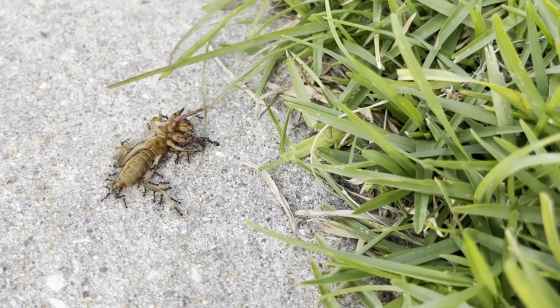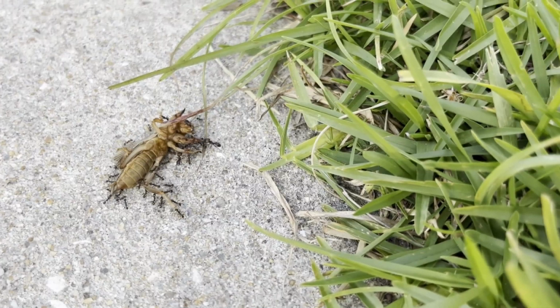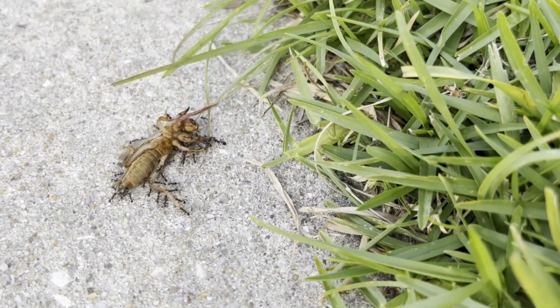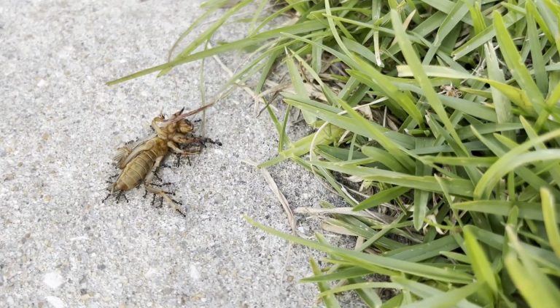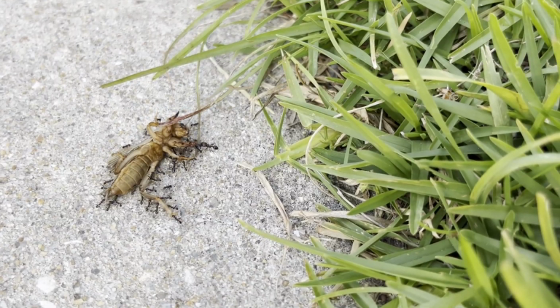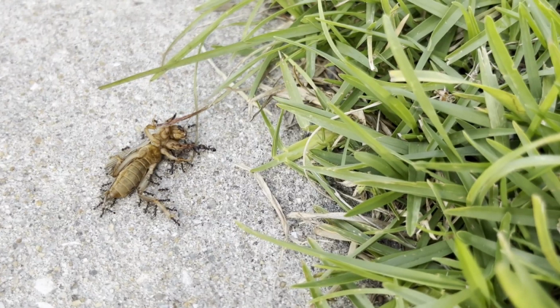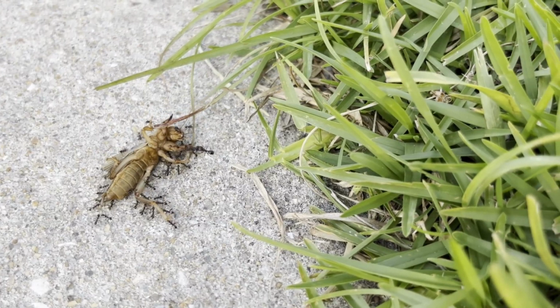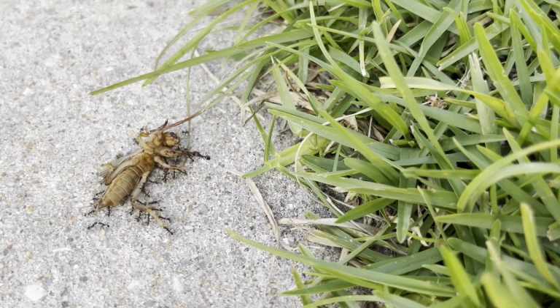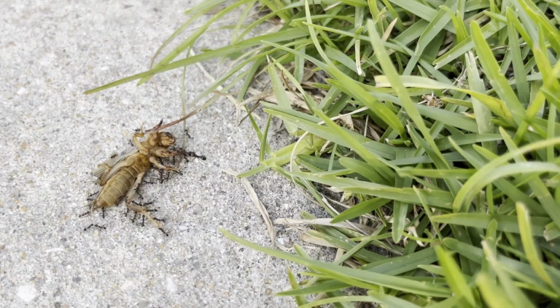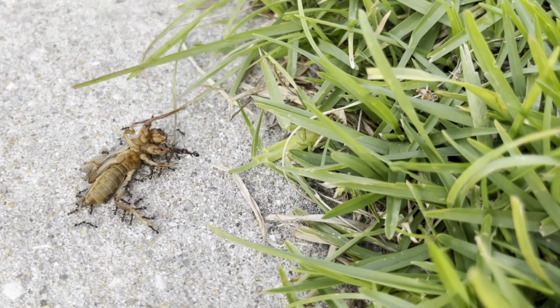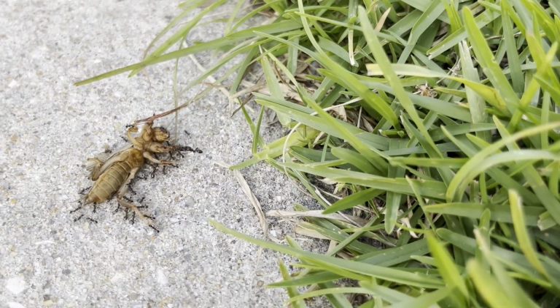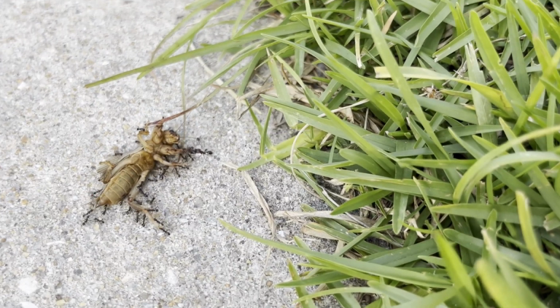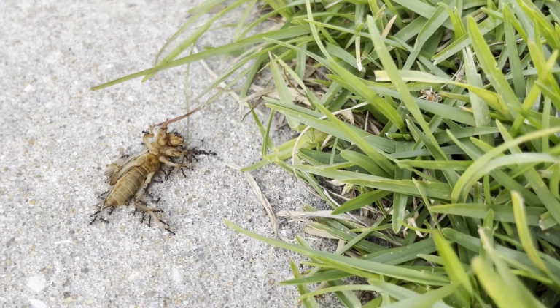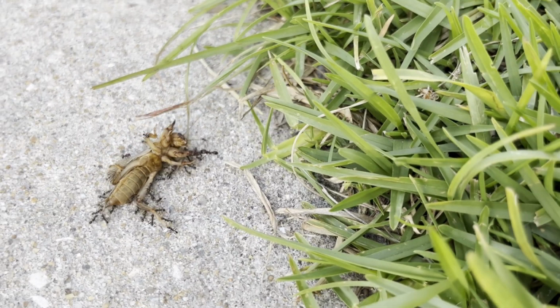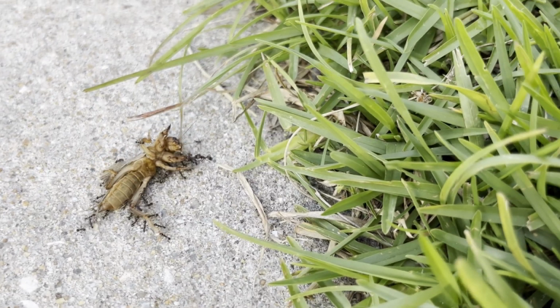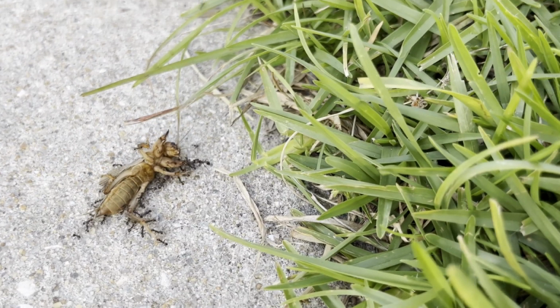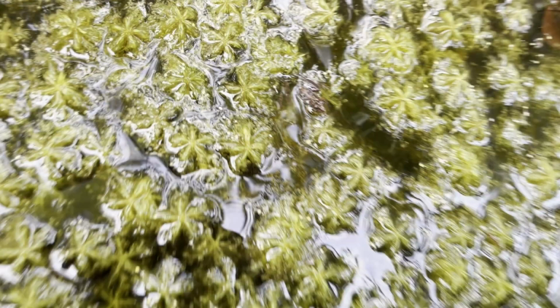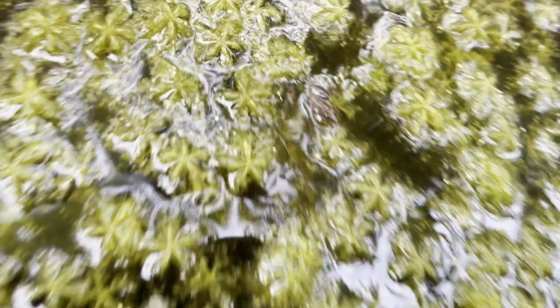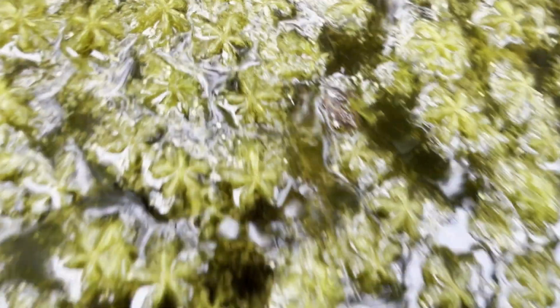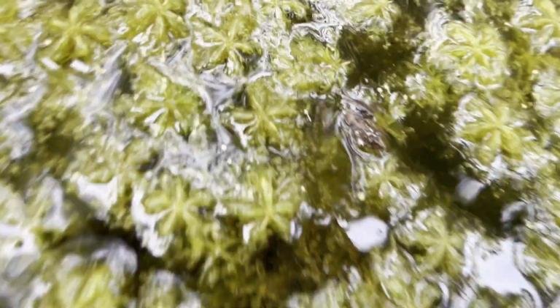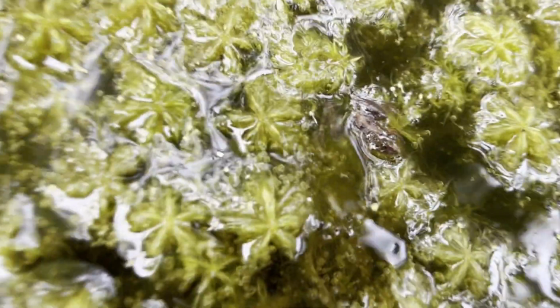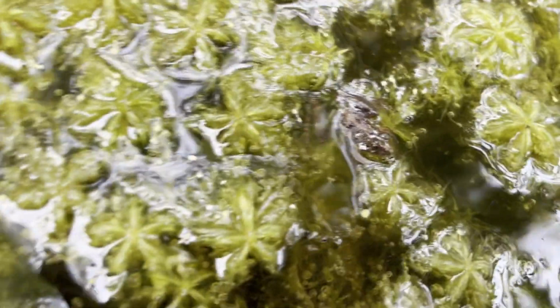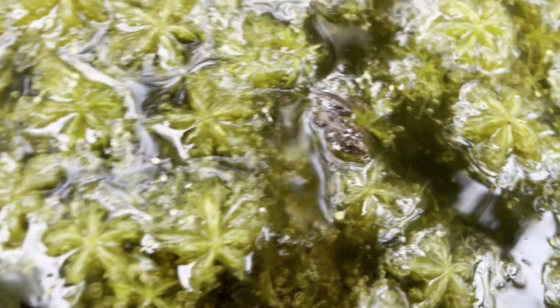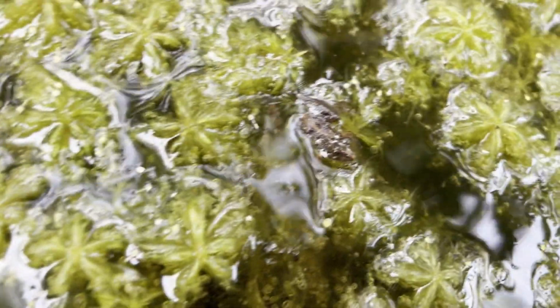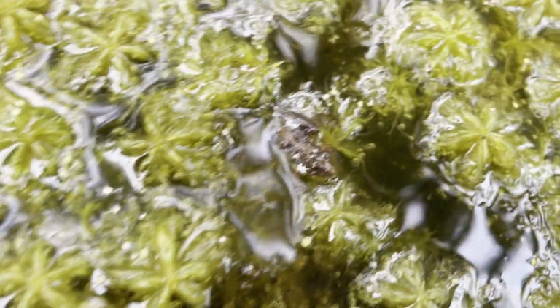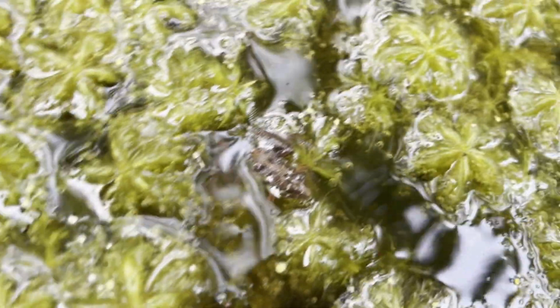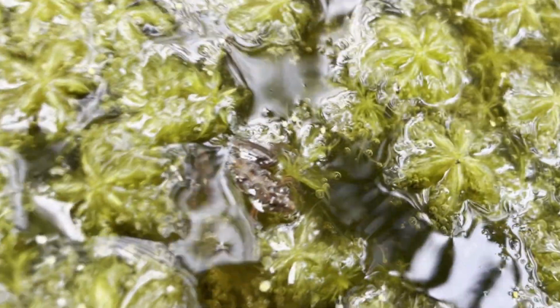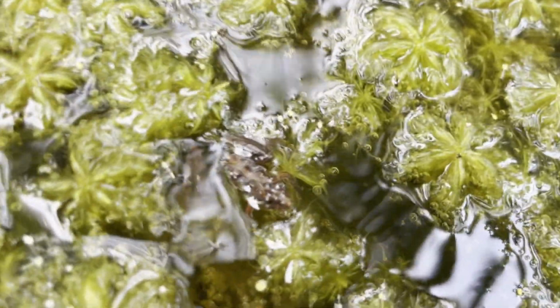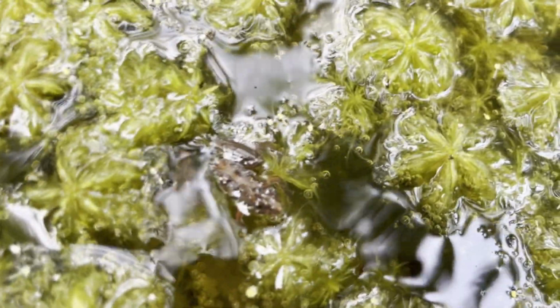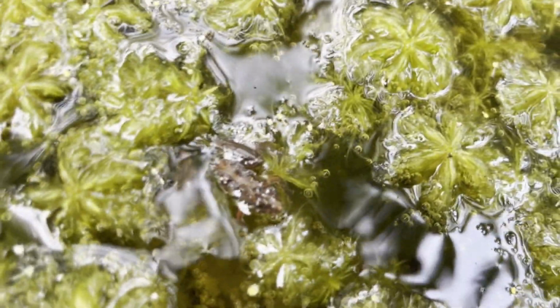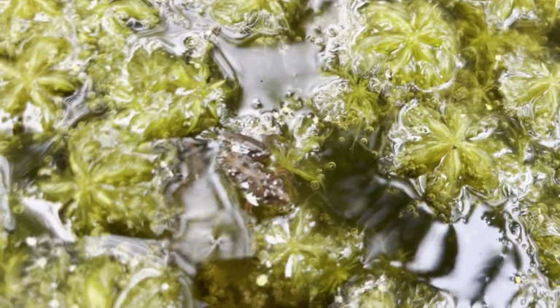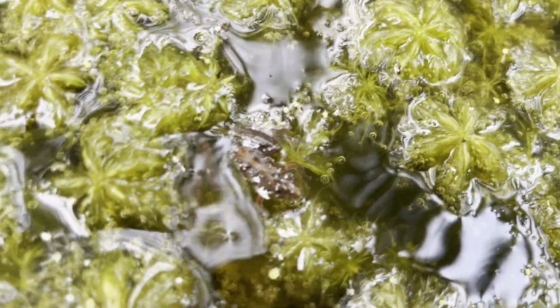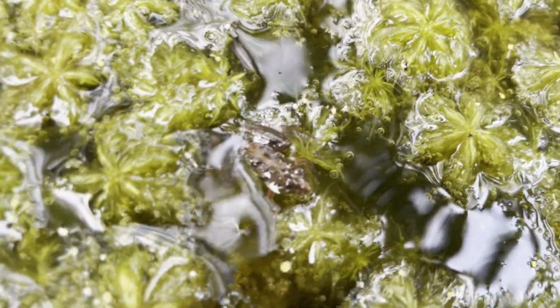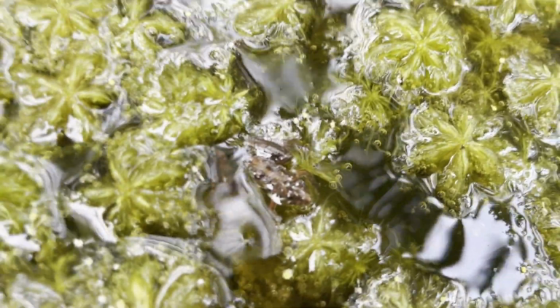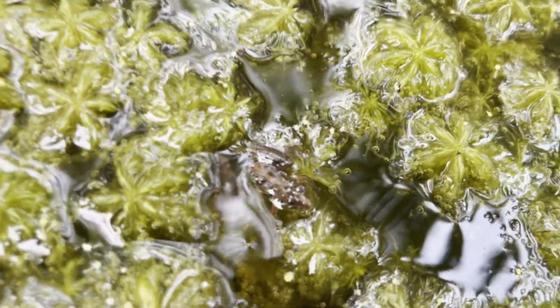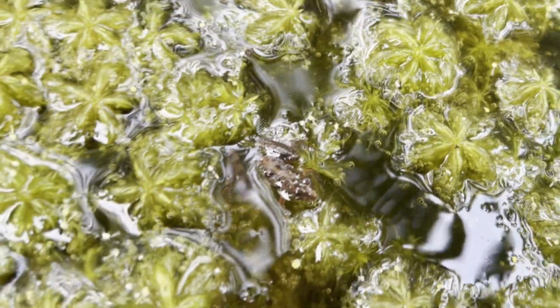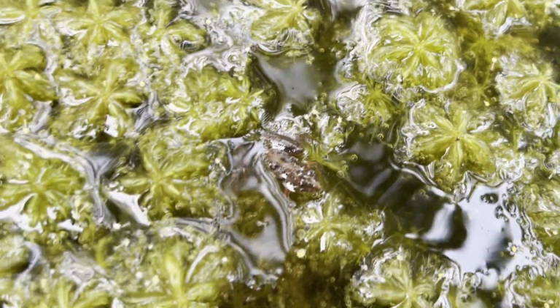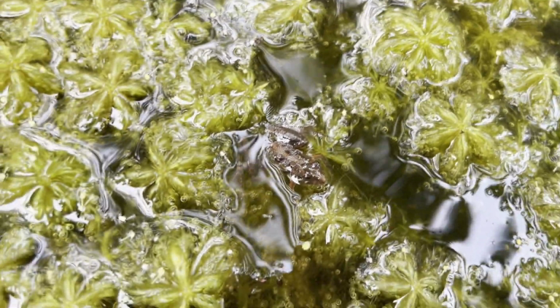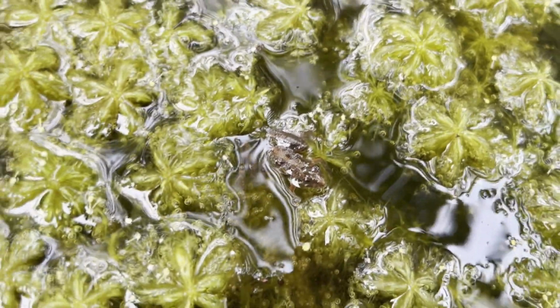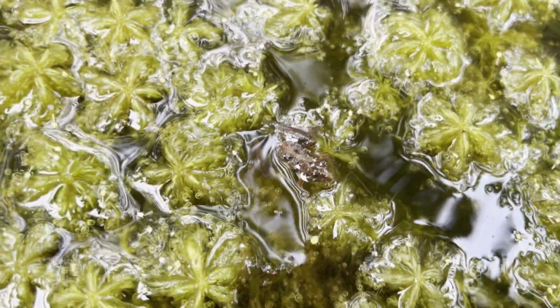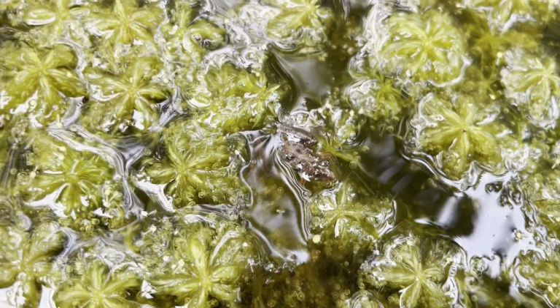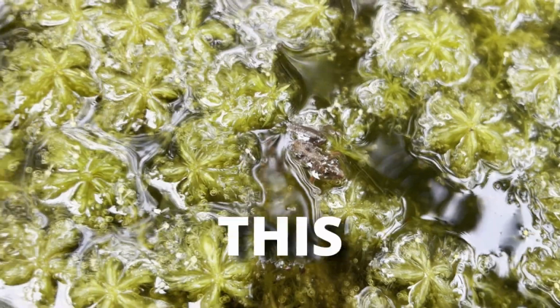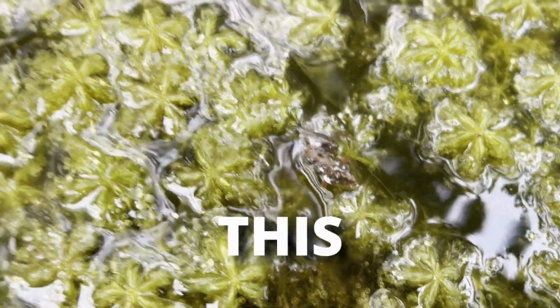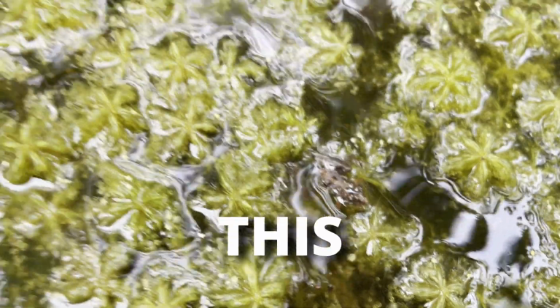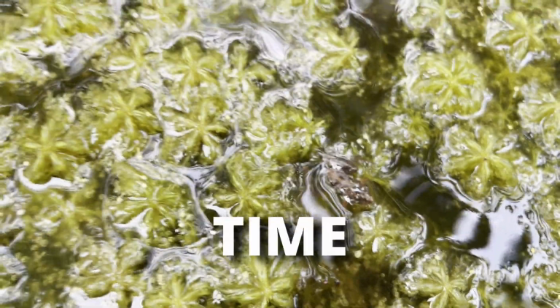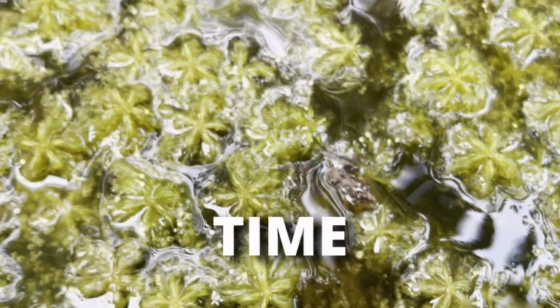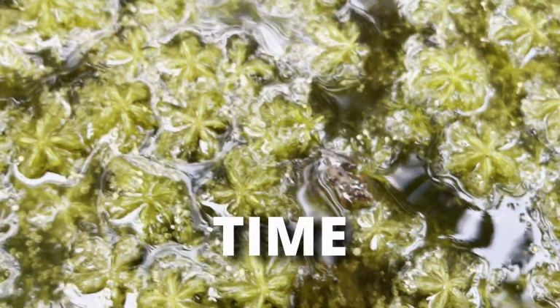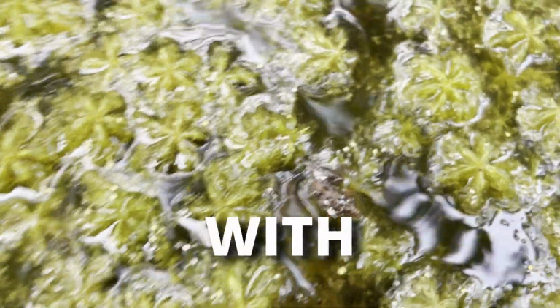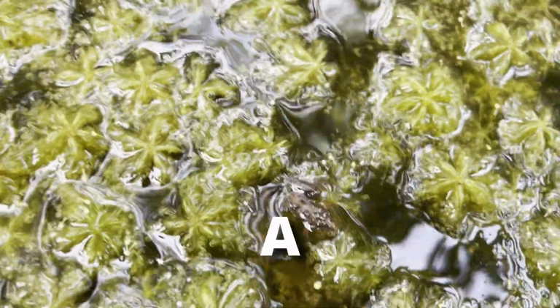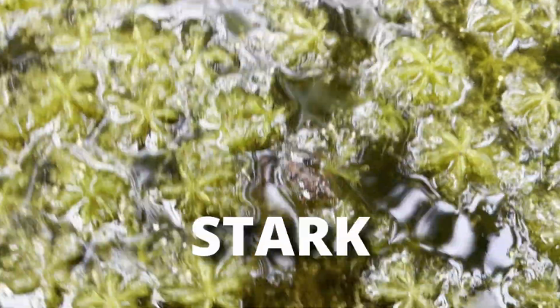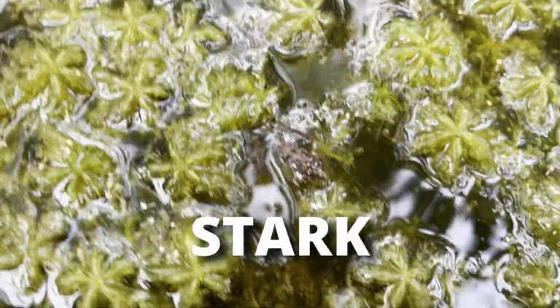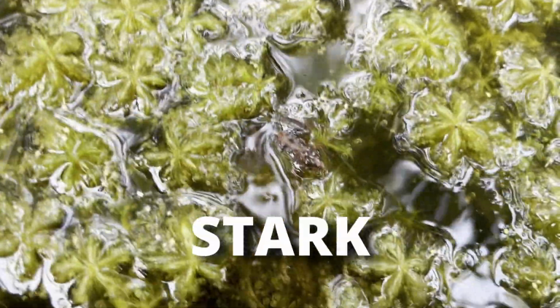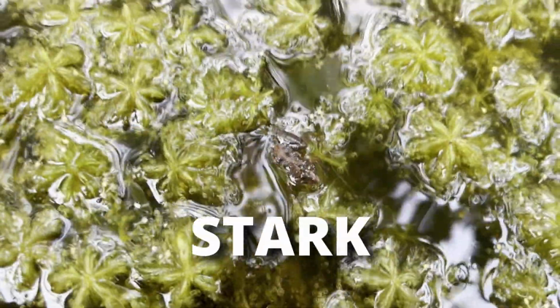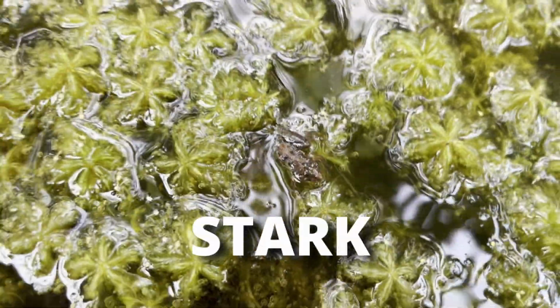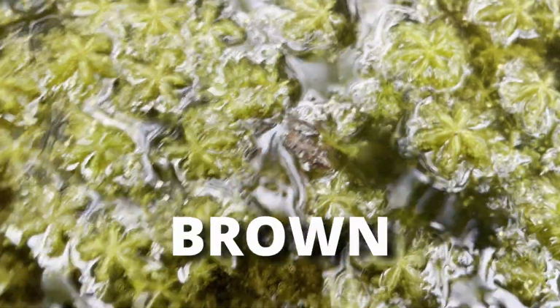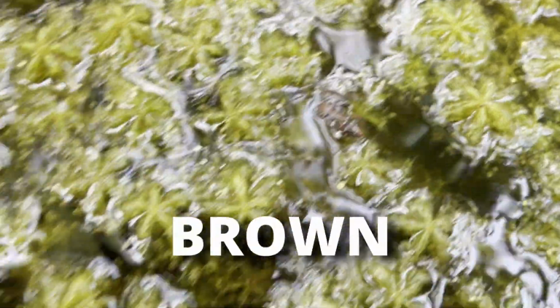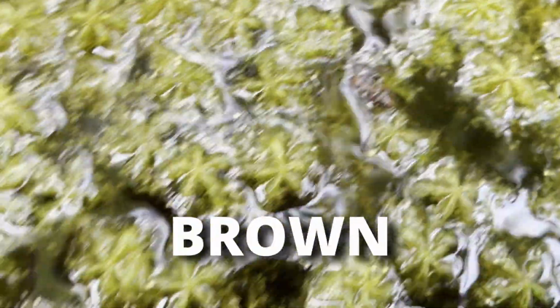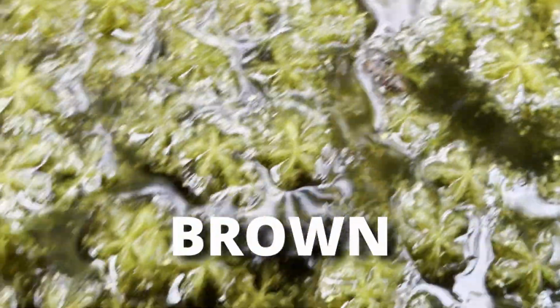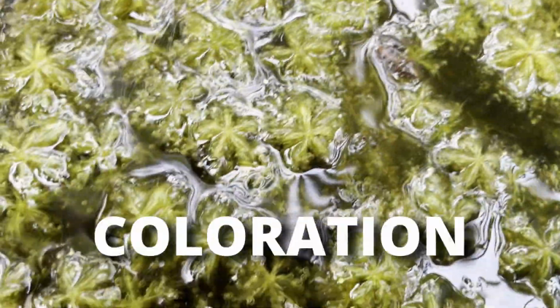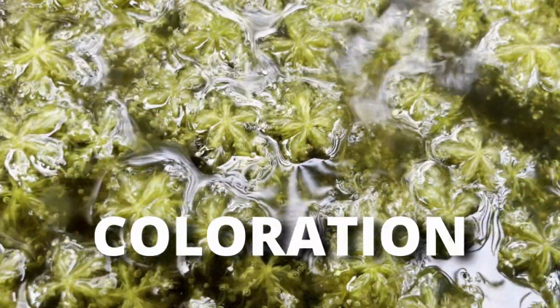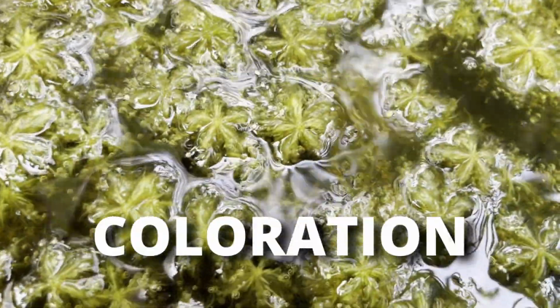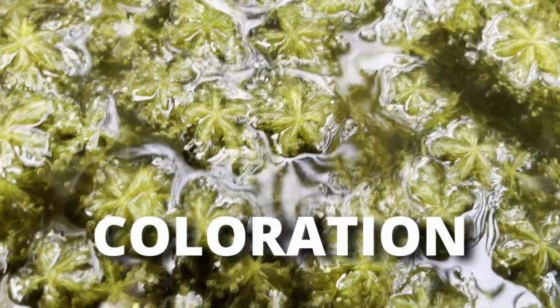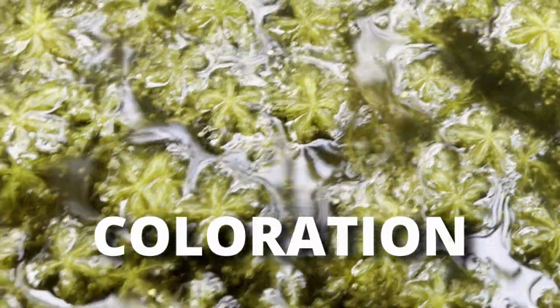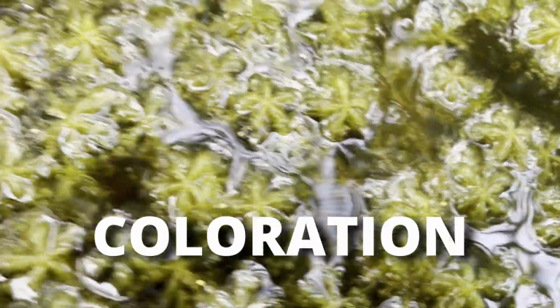Continuing on the boardwalk, I also saw another southern cricket frog, this time with a stark brown coloration. Oftentimes, they adopt a browner coloration.